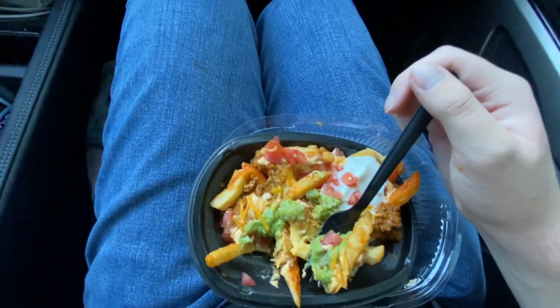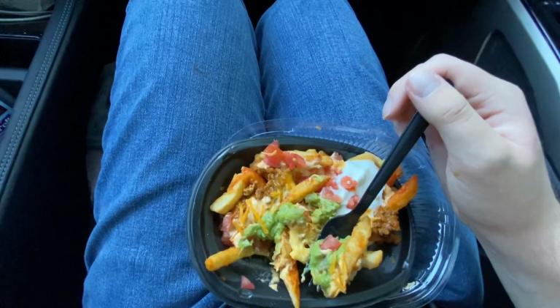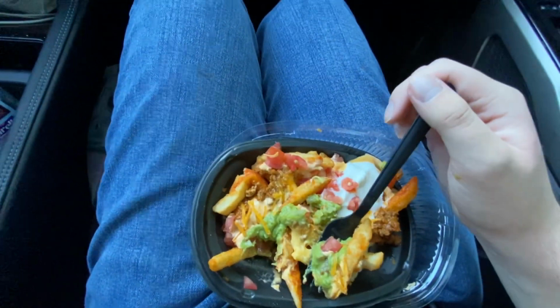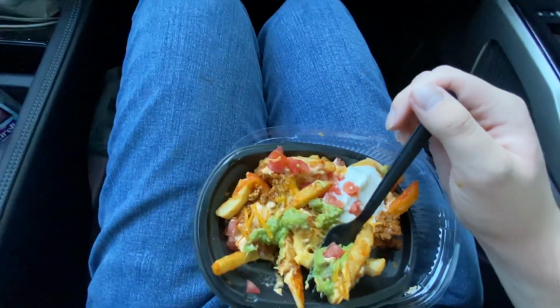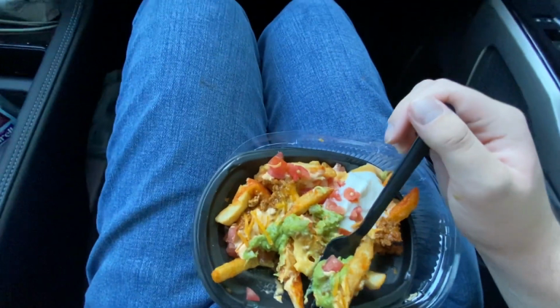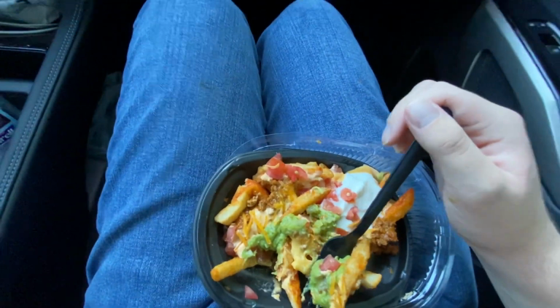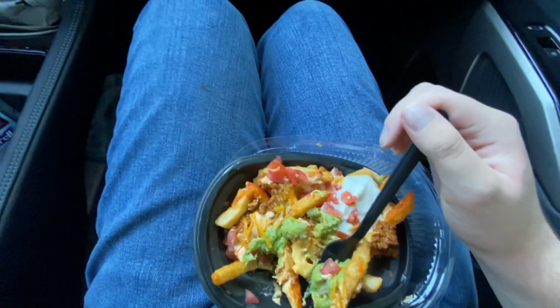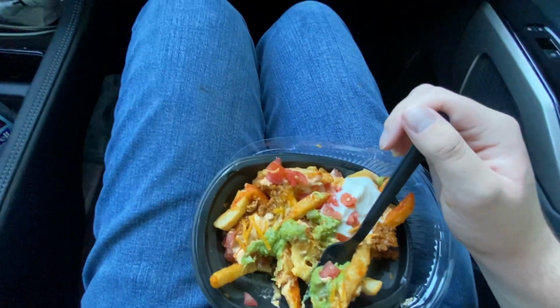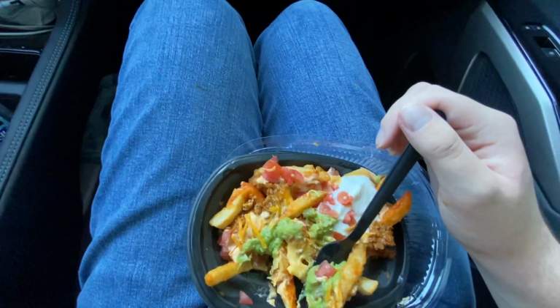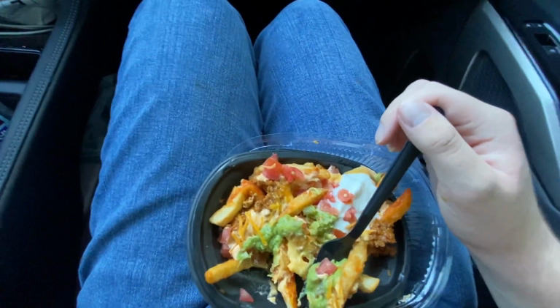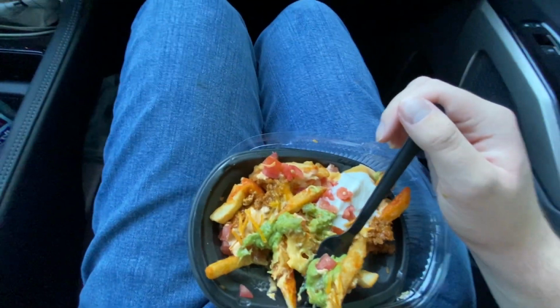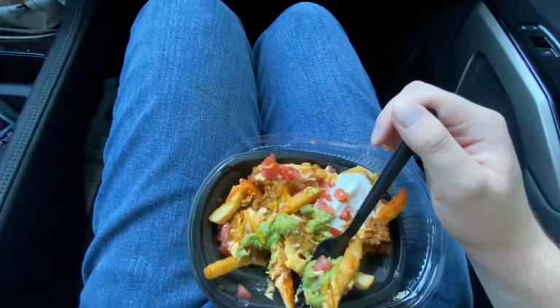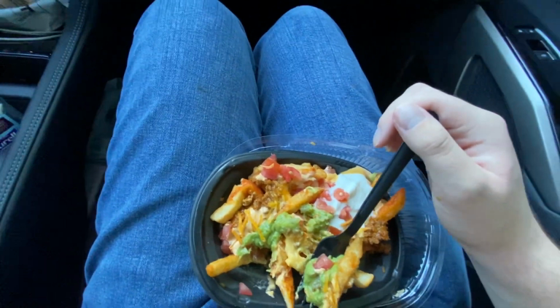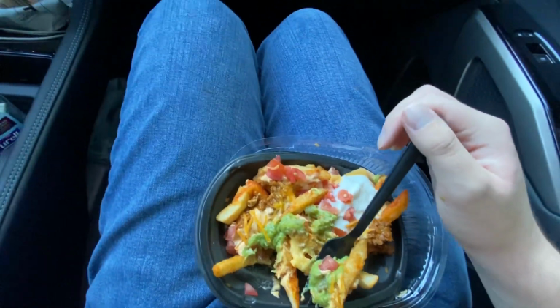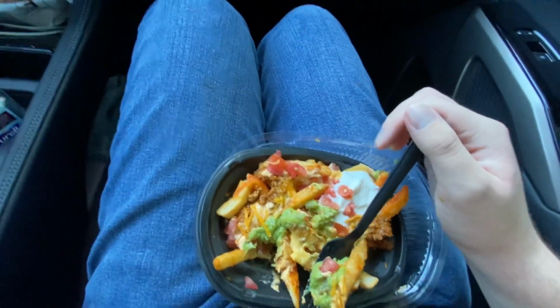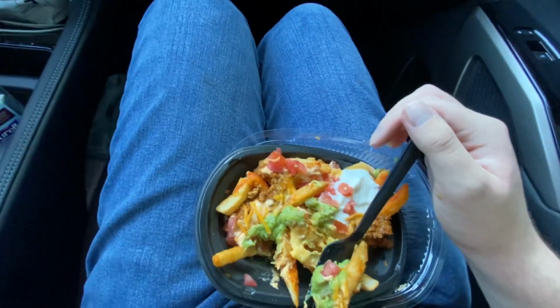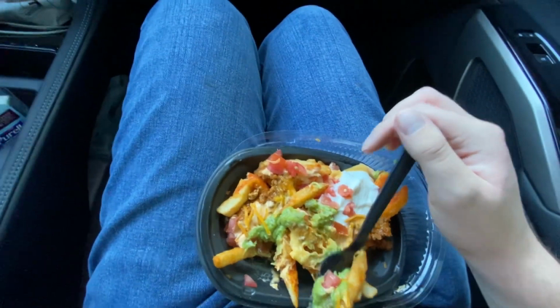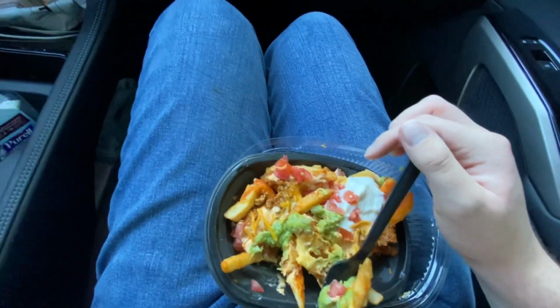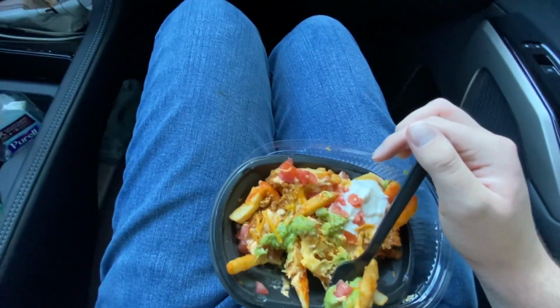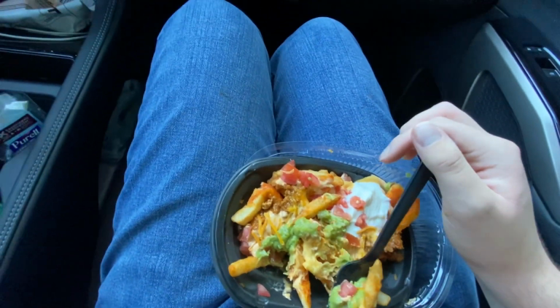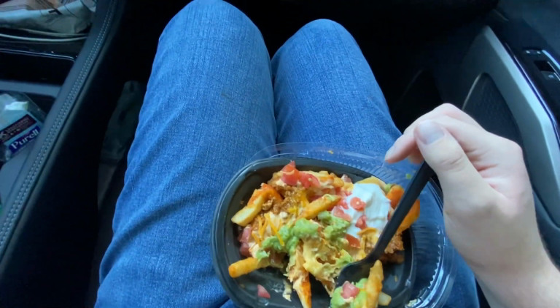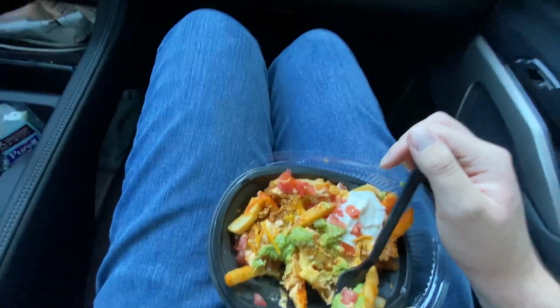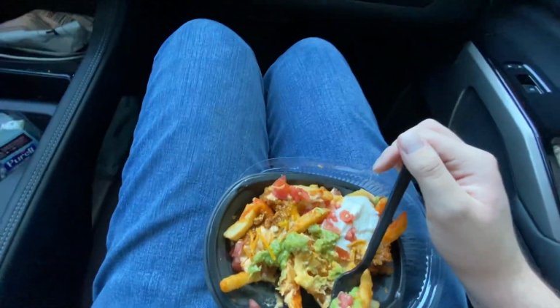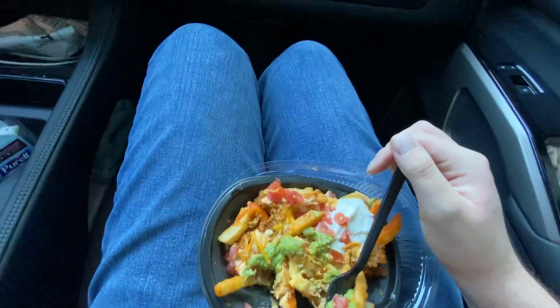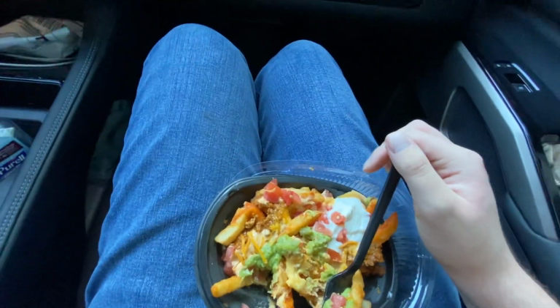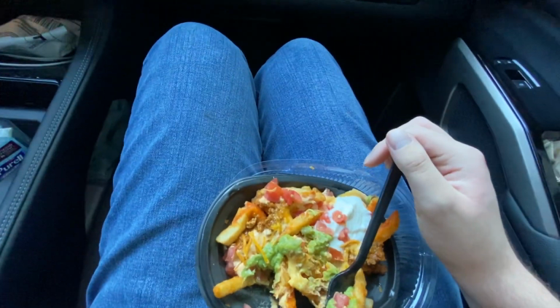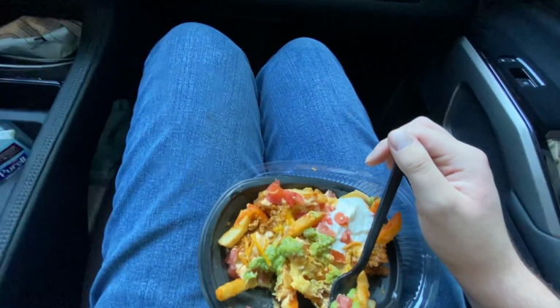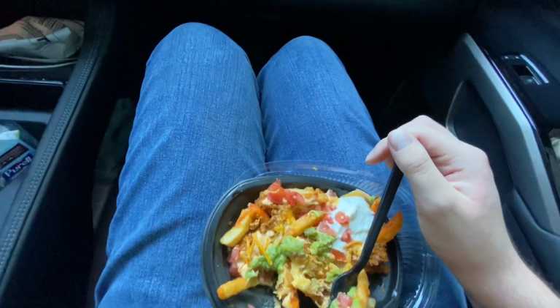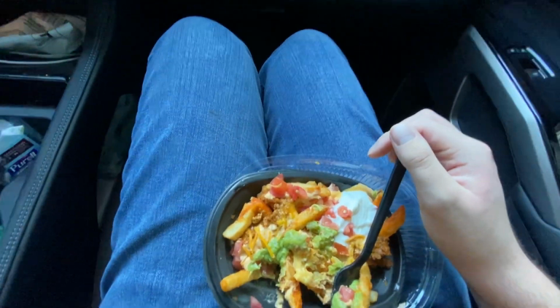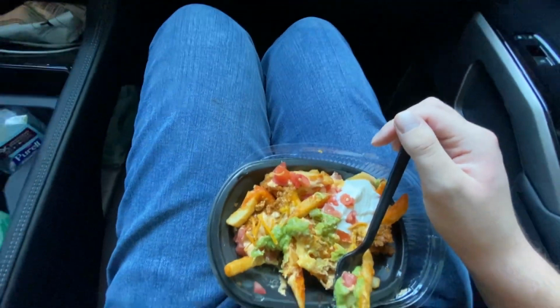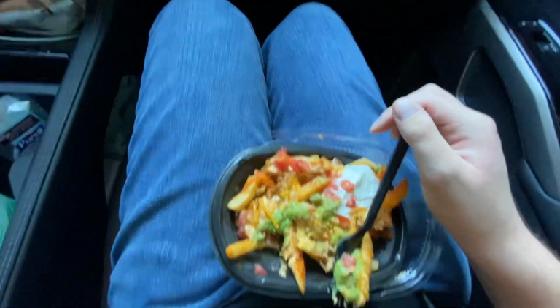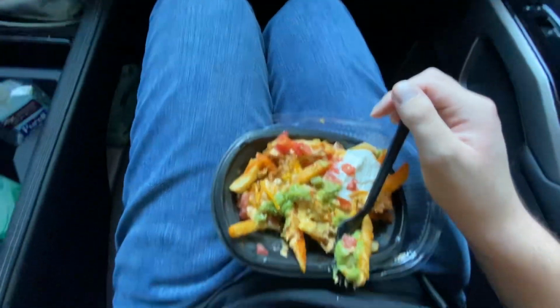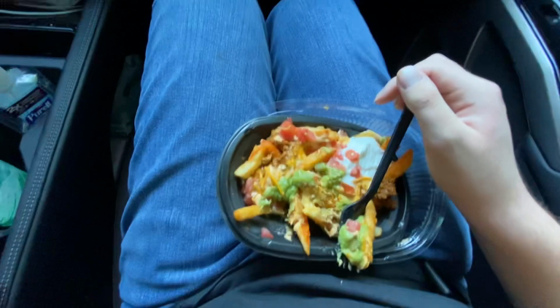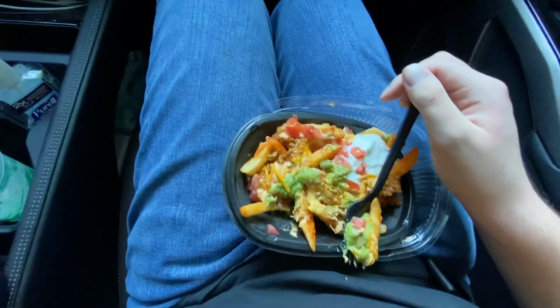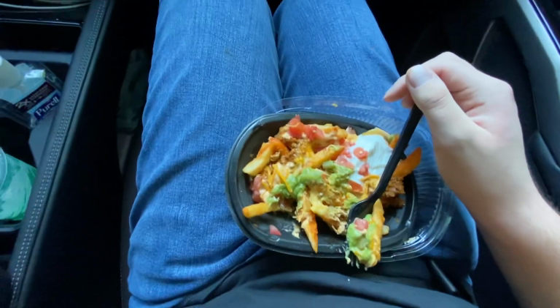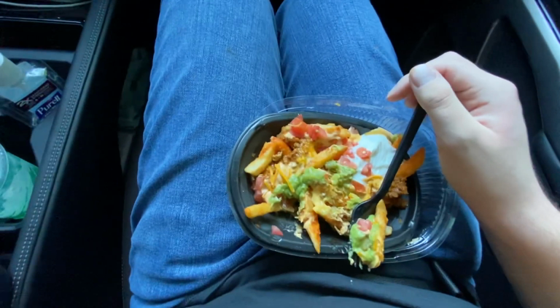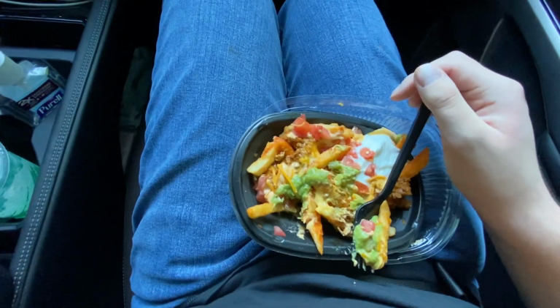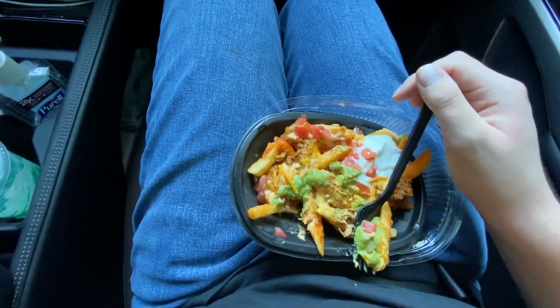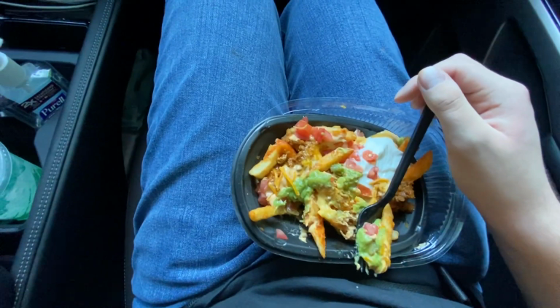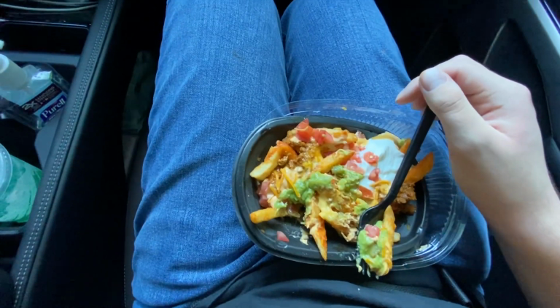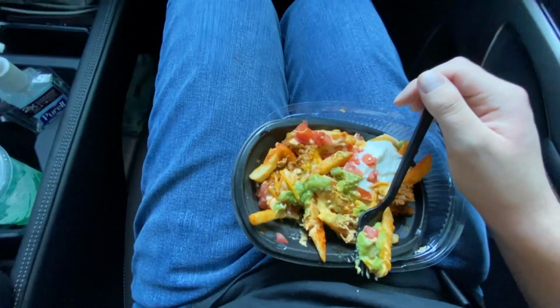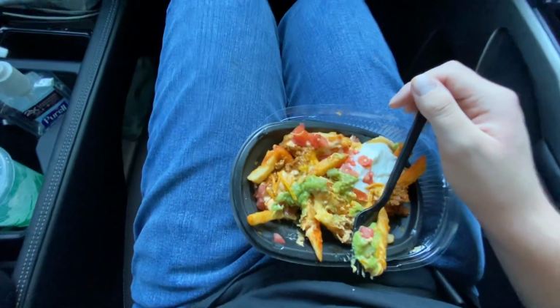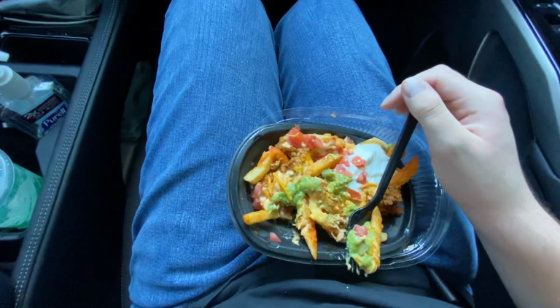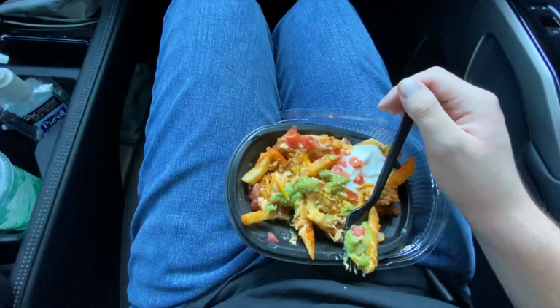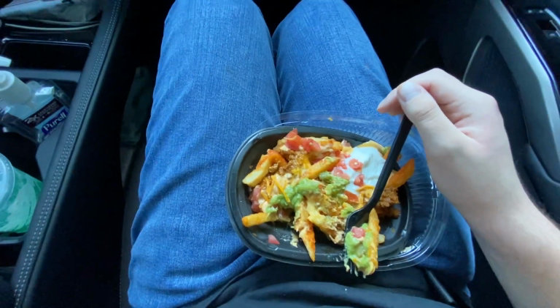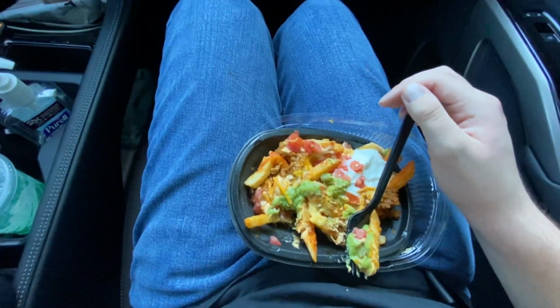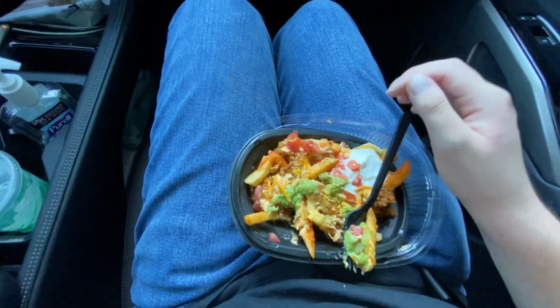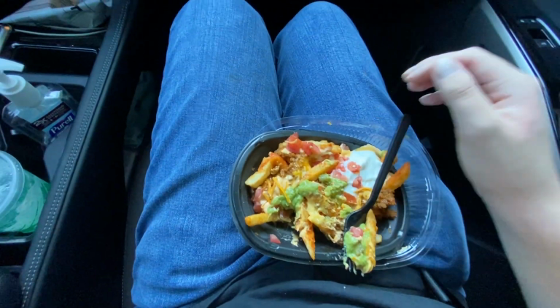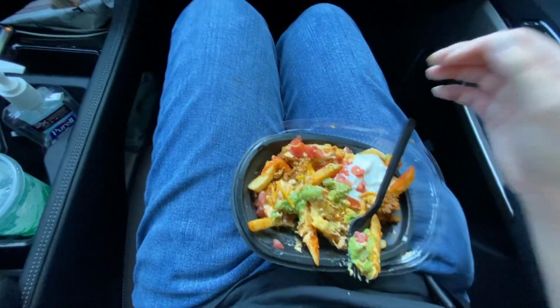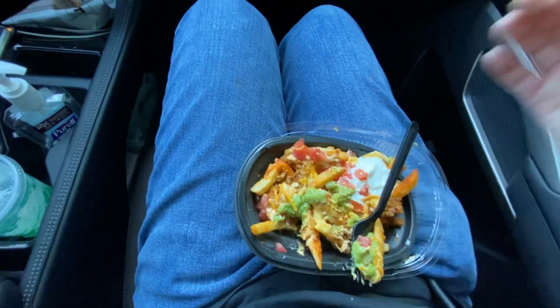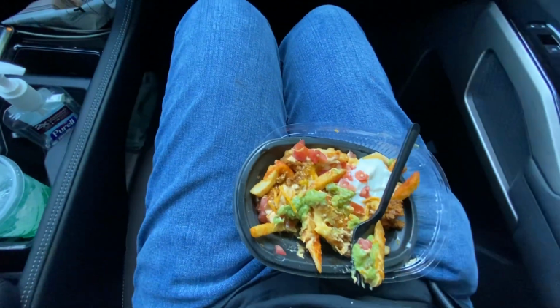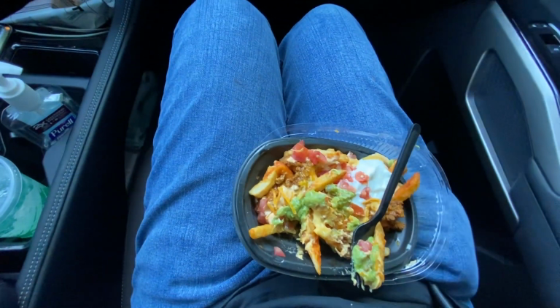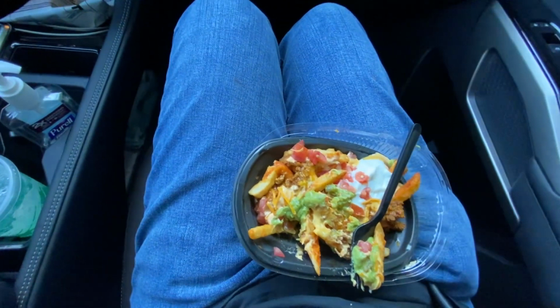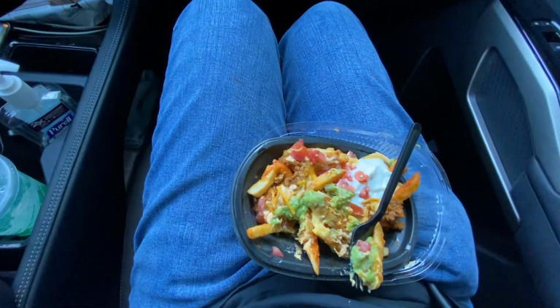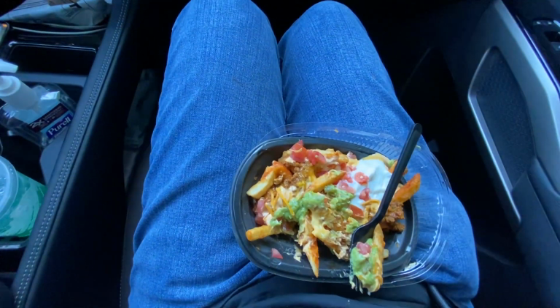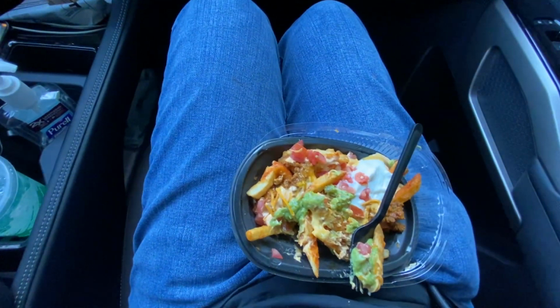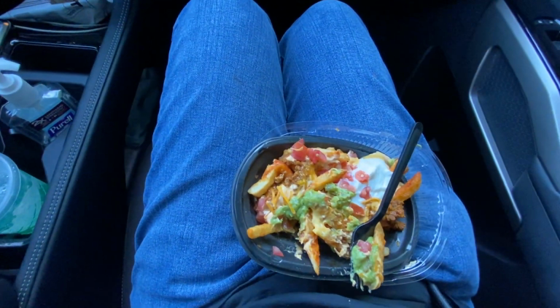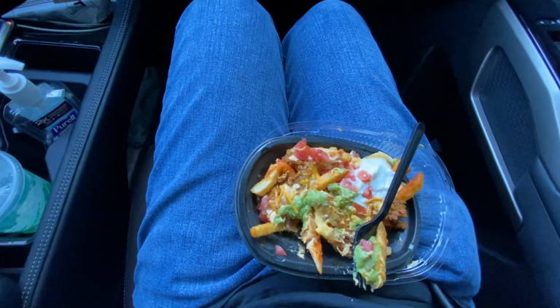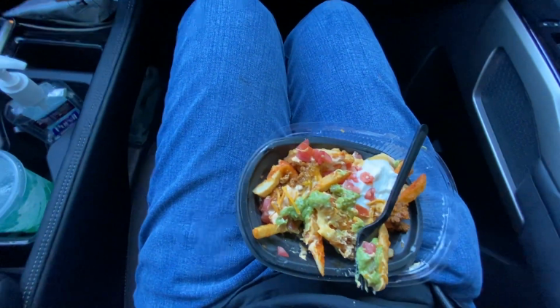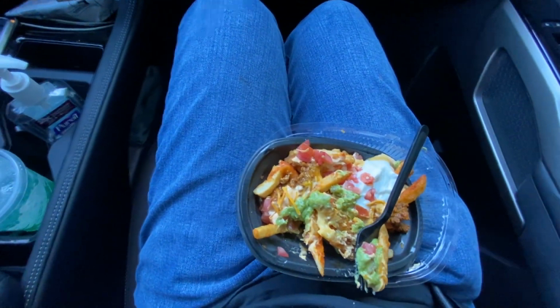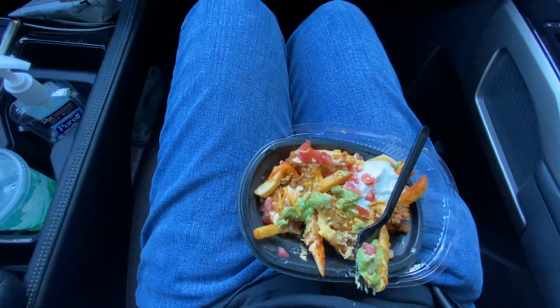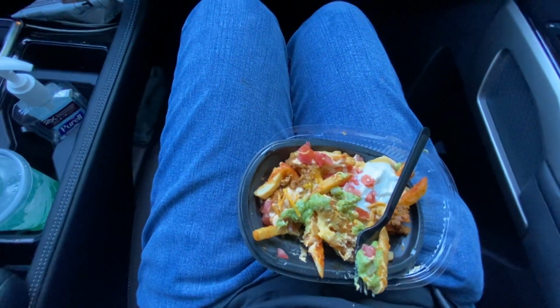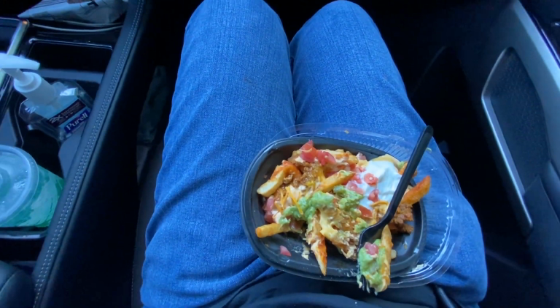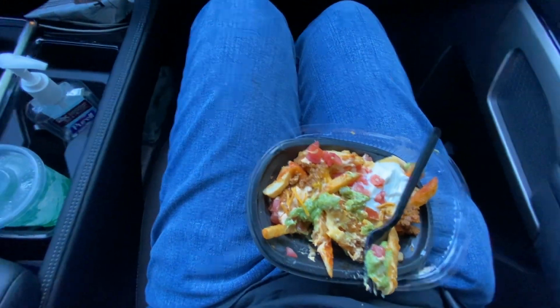Pretty good. Eight out of ten. I wish there could be a little bit more guacamole. It seems it's kind of stingy, but other than that, it's great.